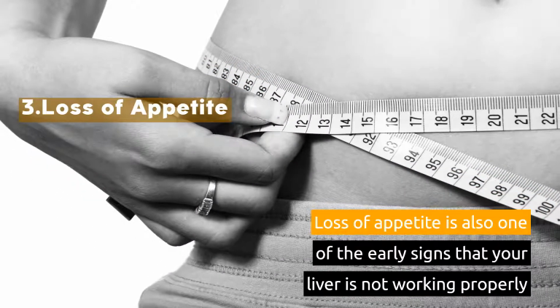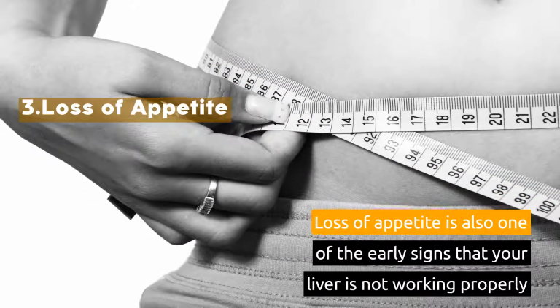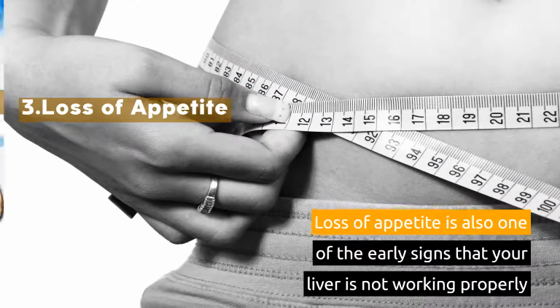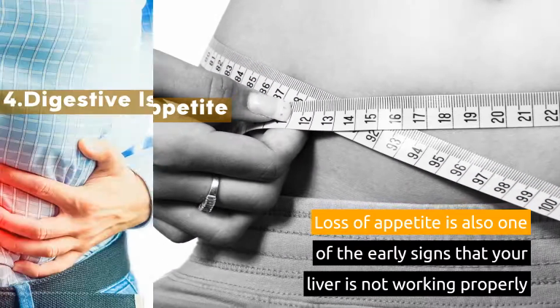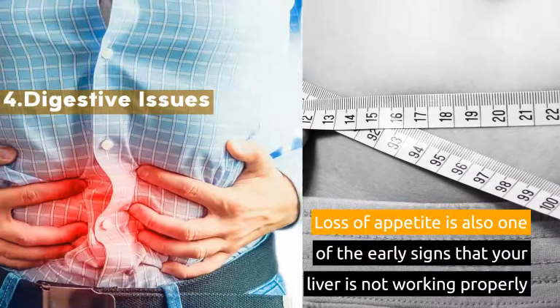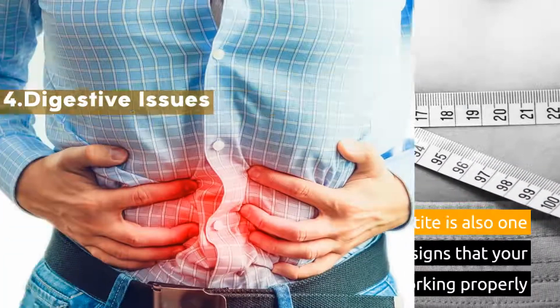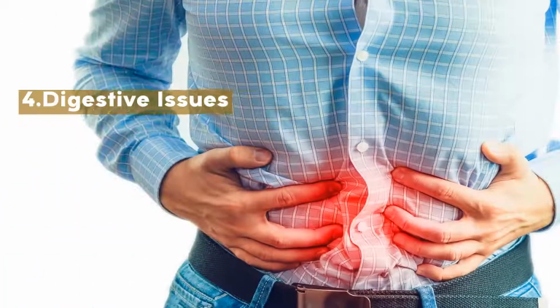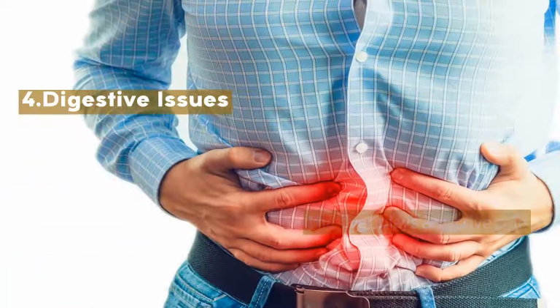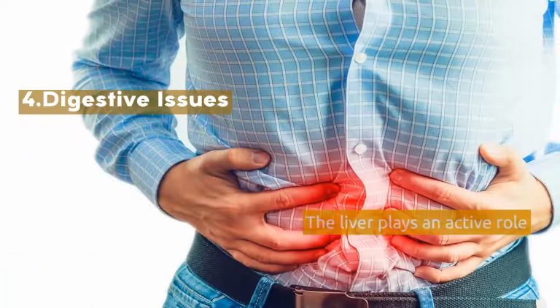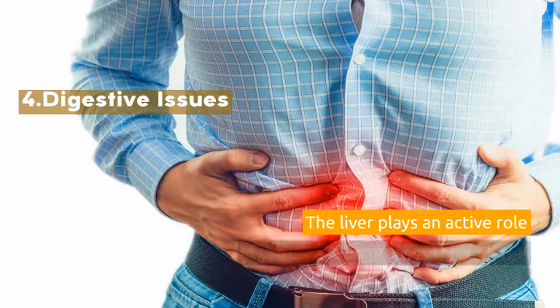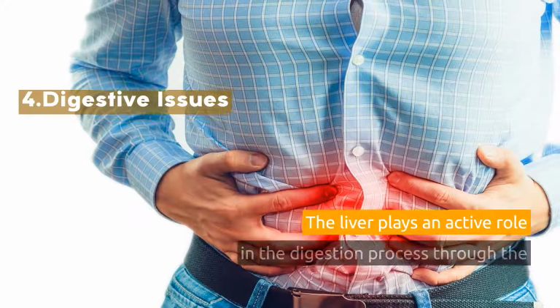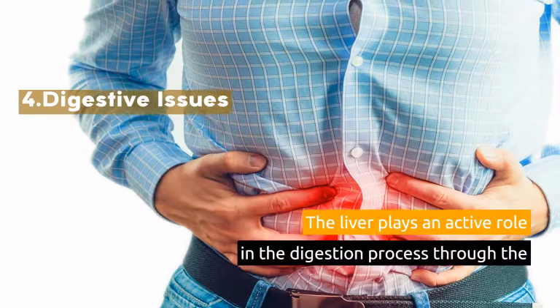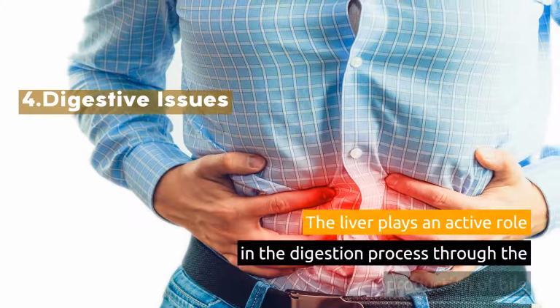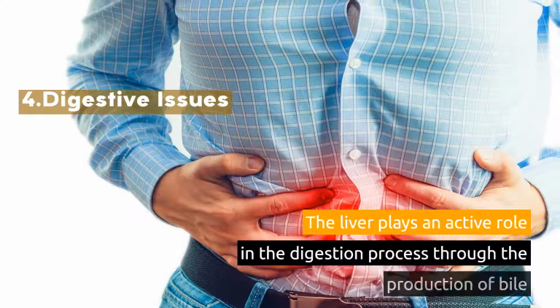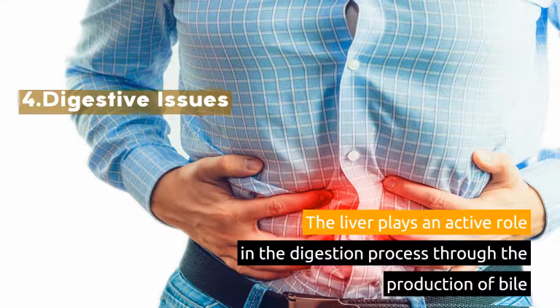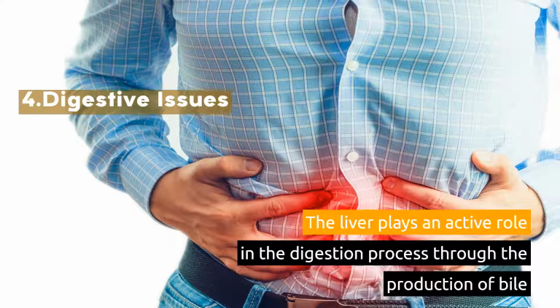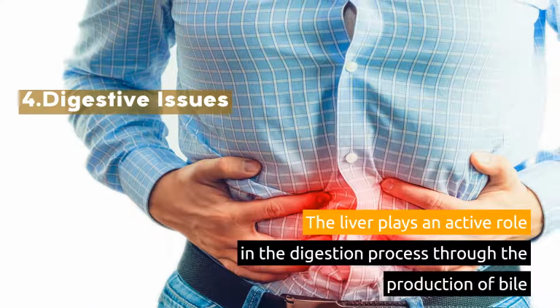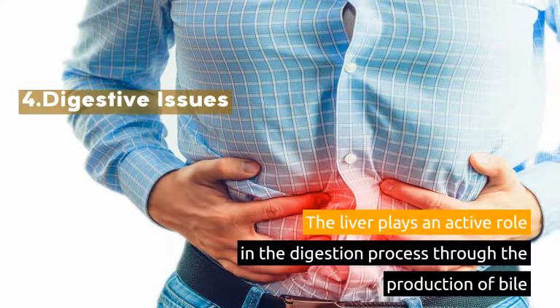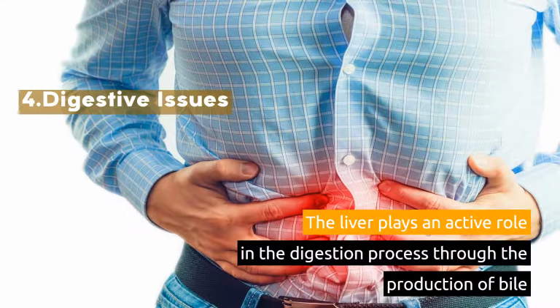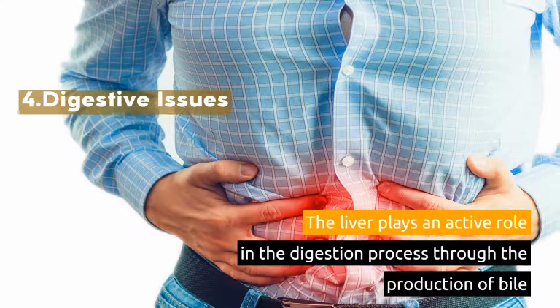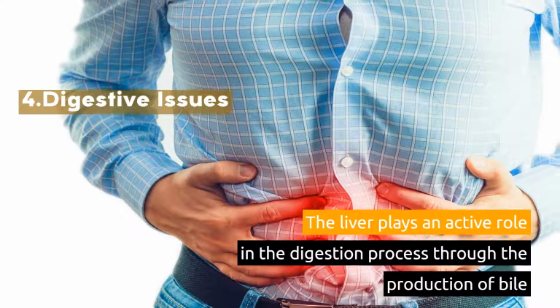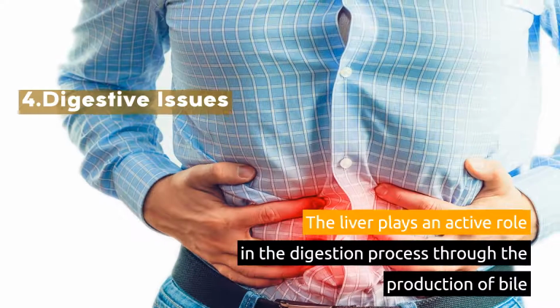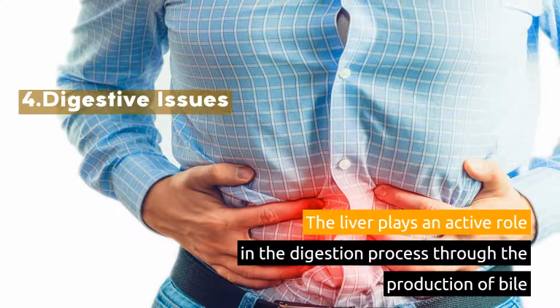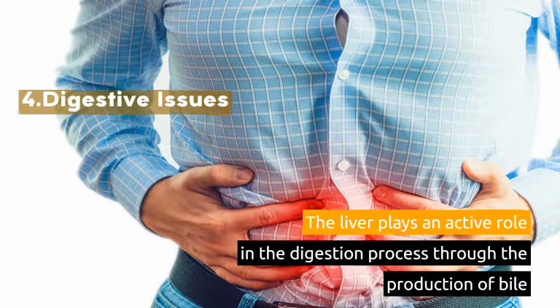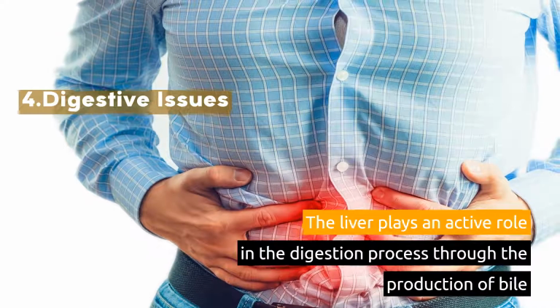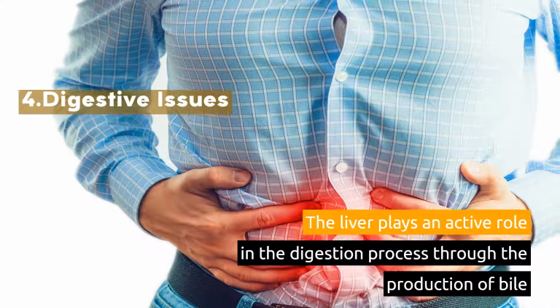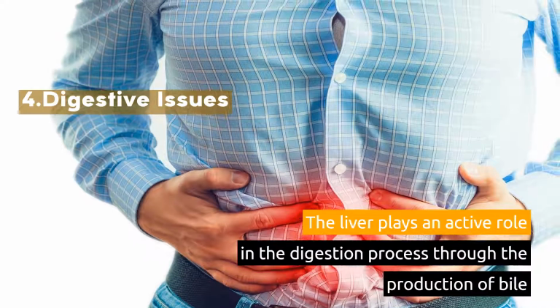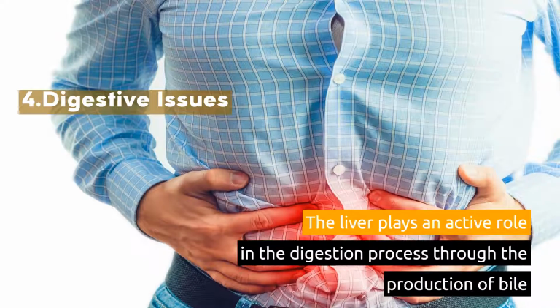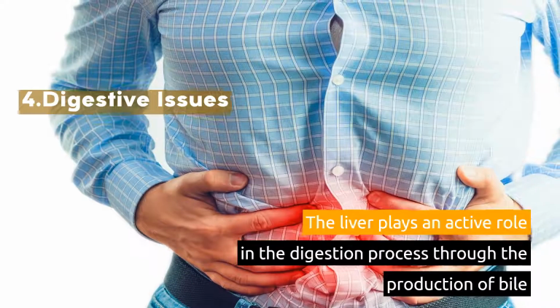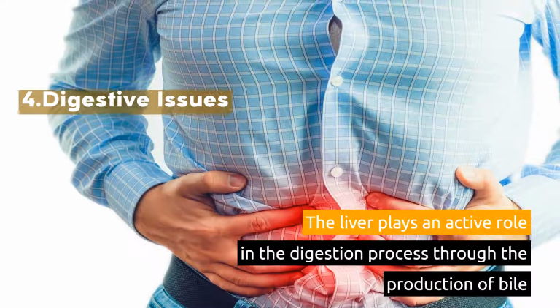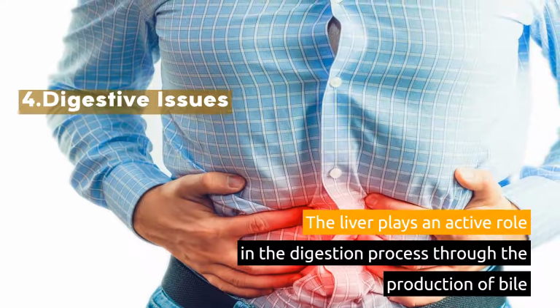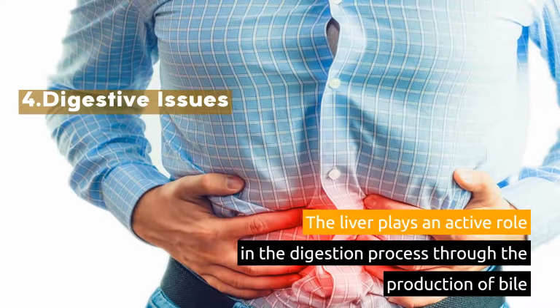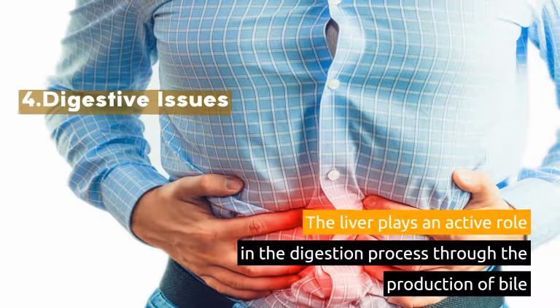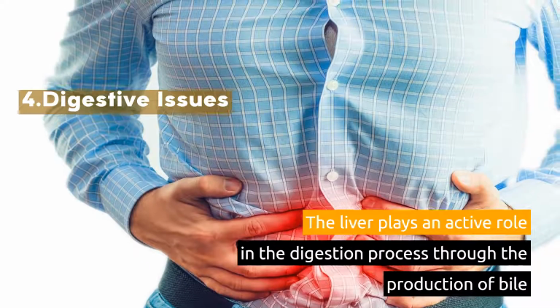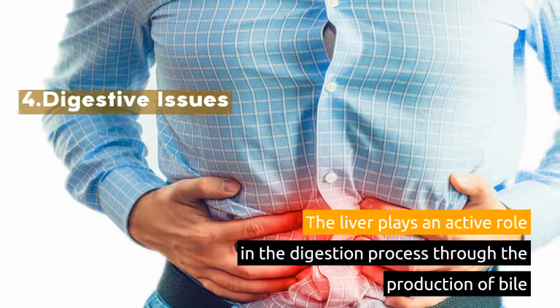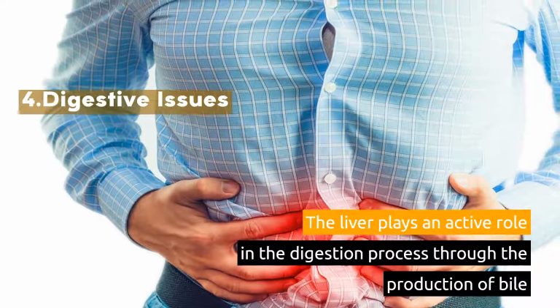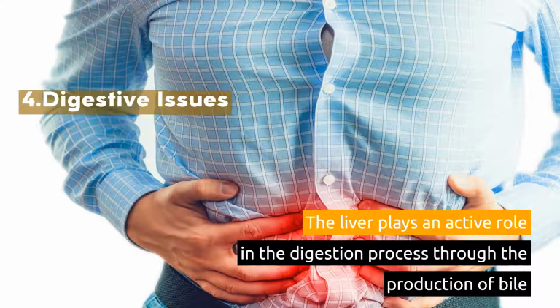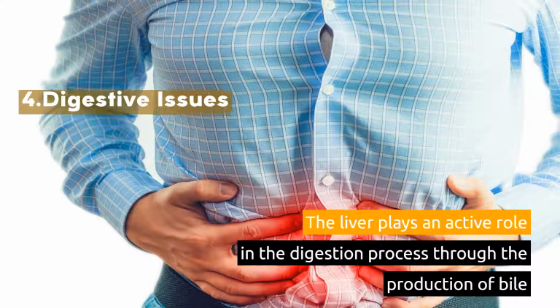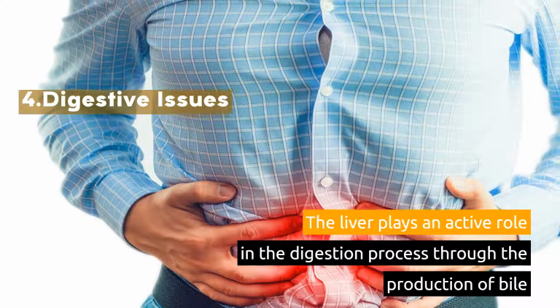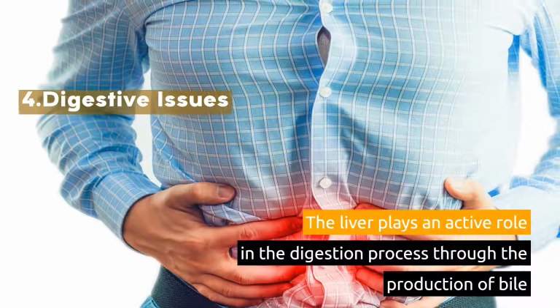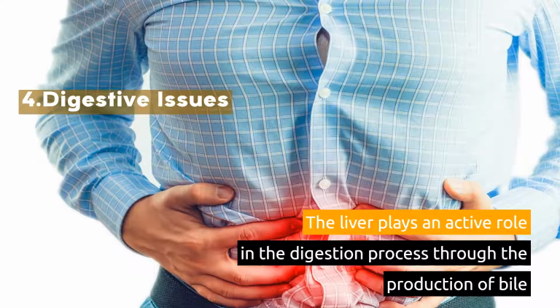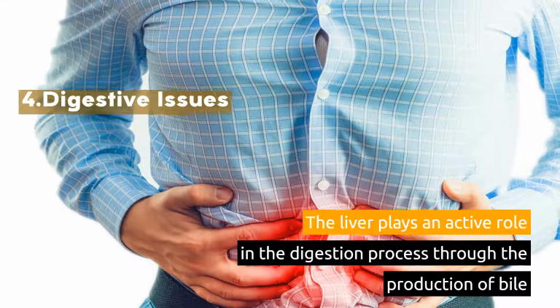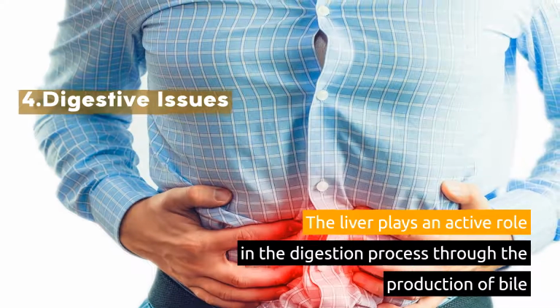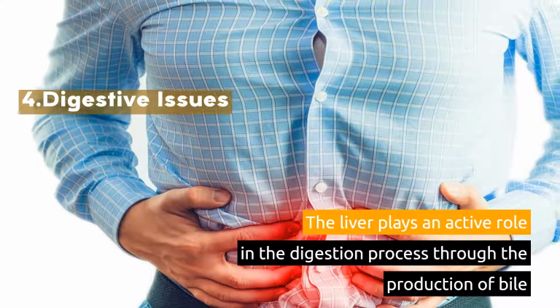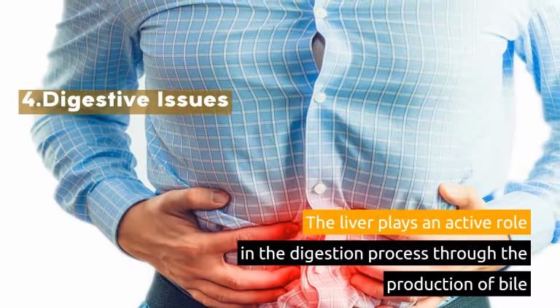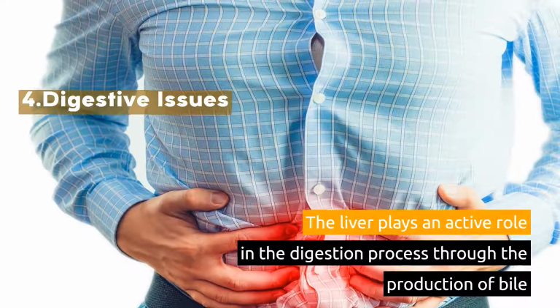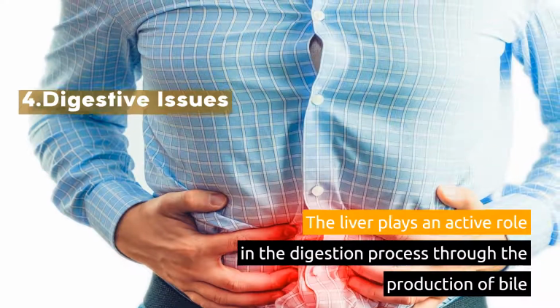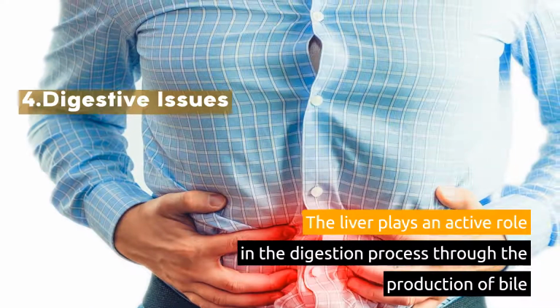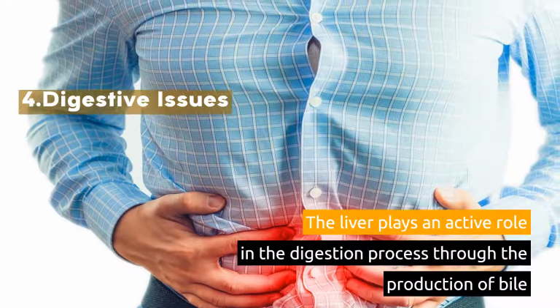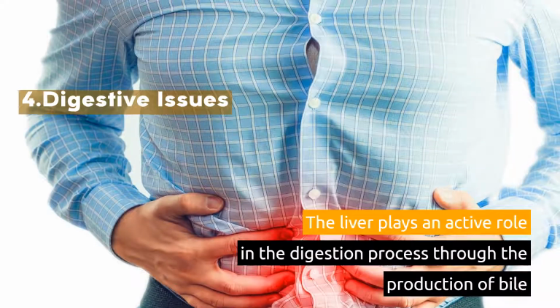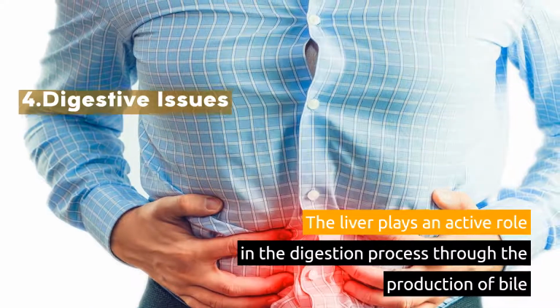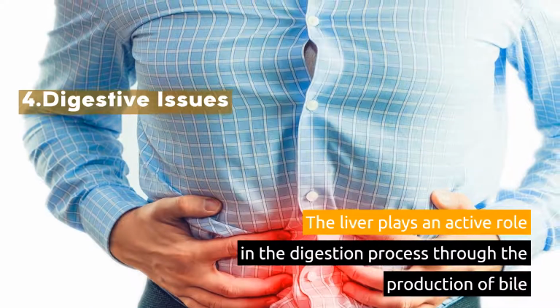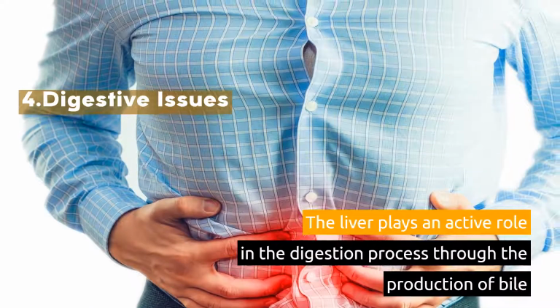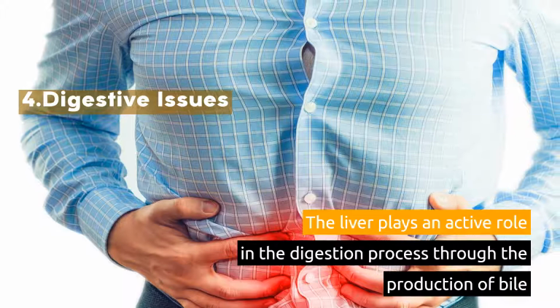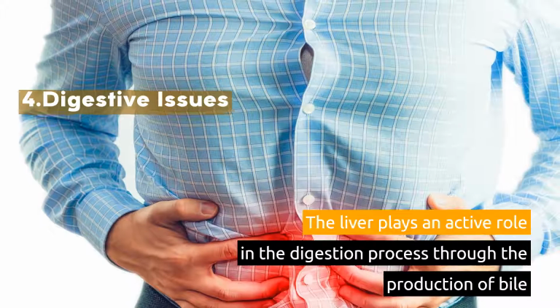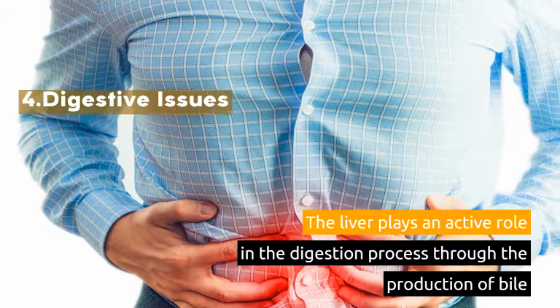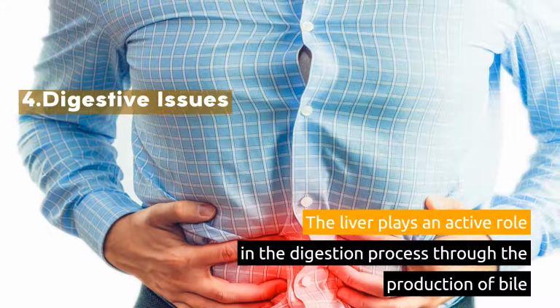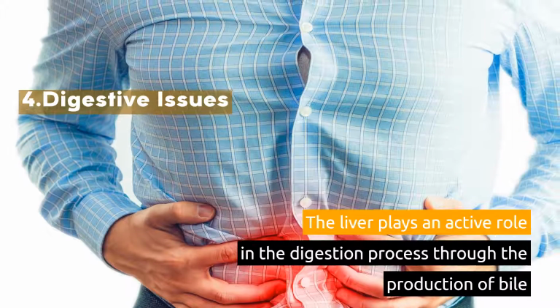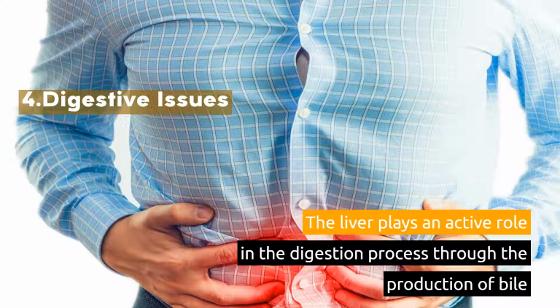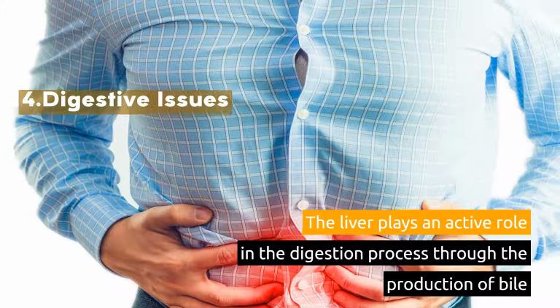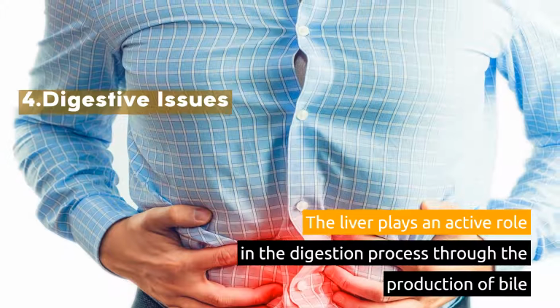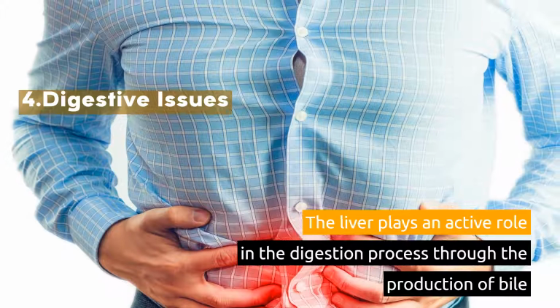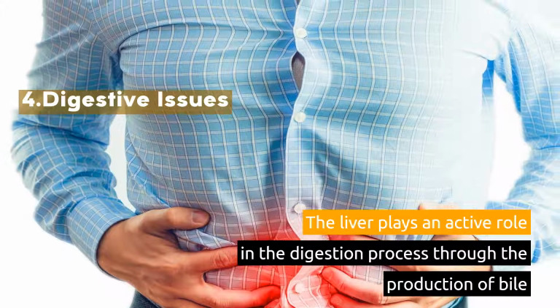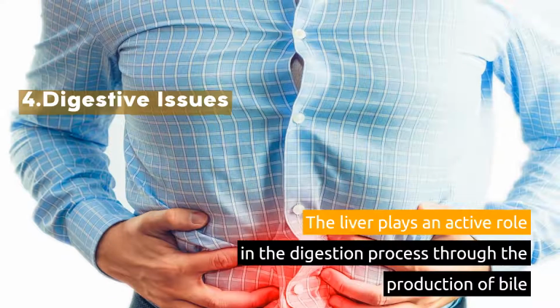4. Digestive Issues. The liver plays an active role in the digestion process through the production of bile.